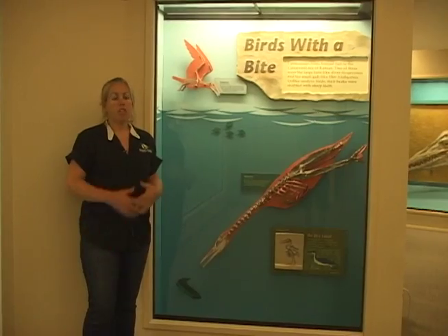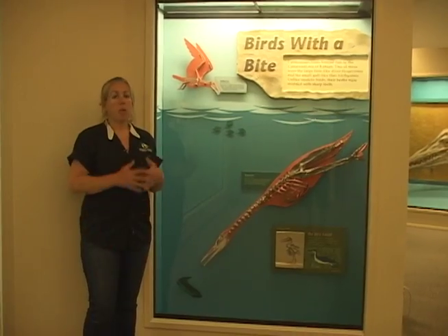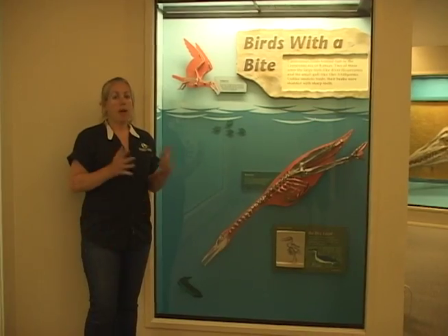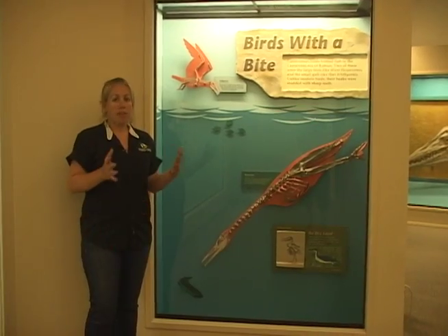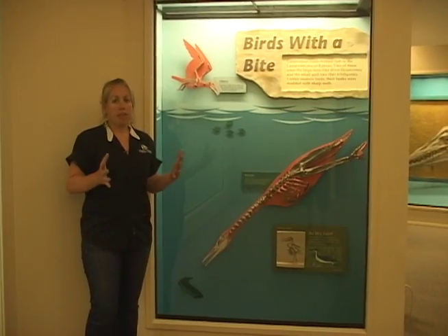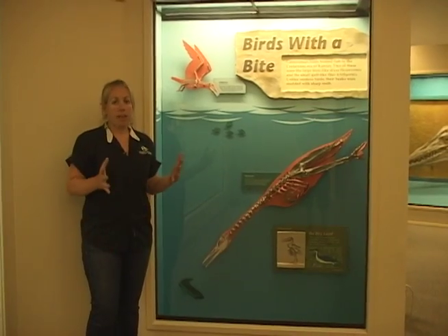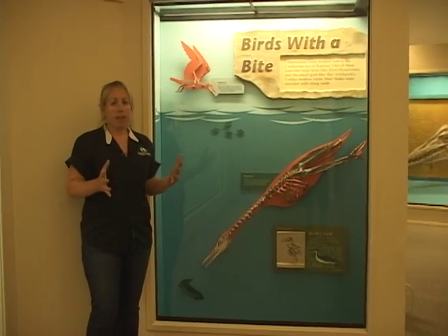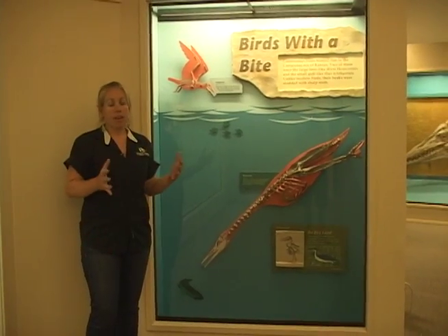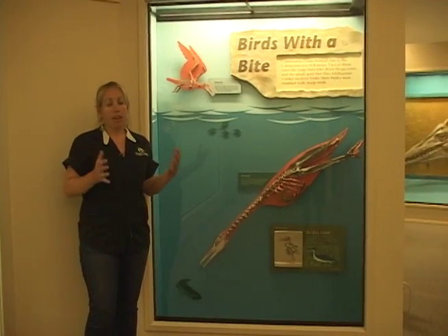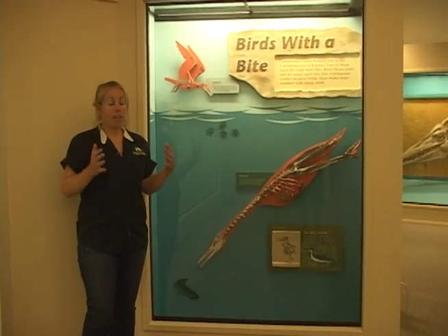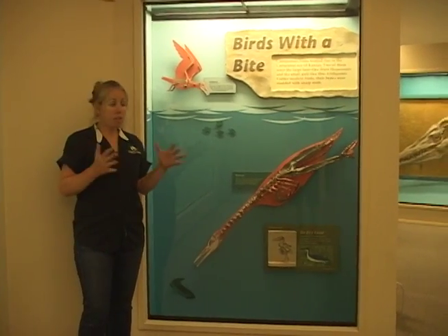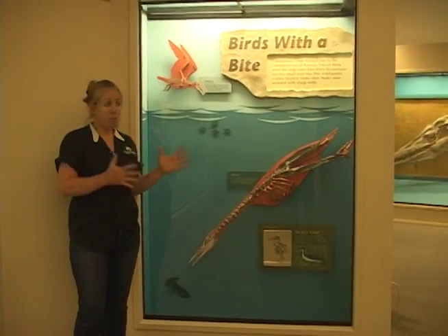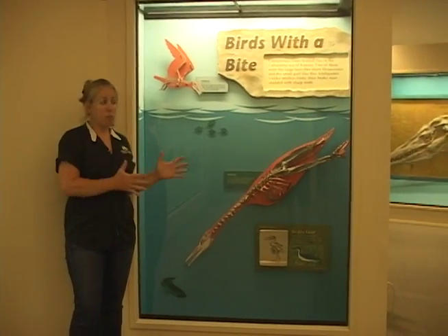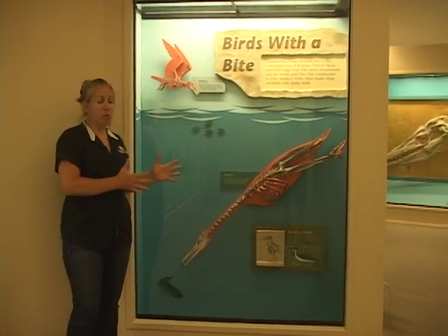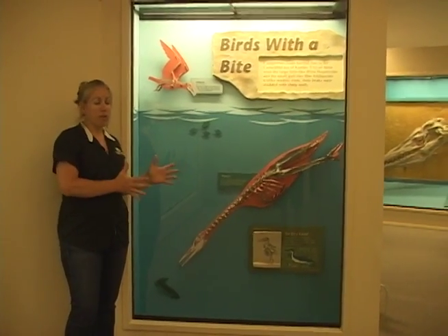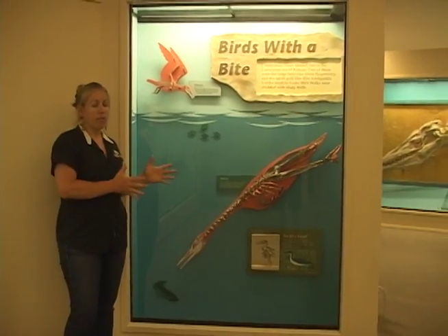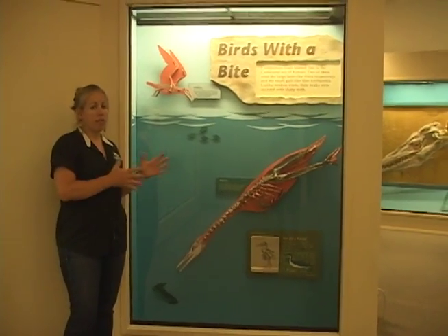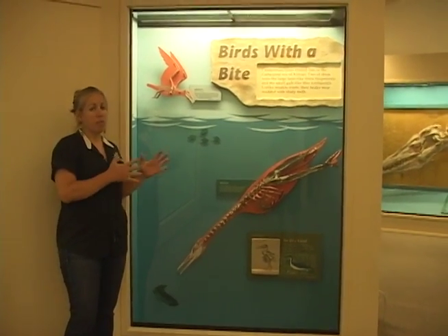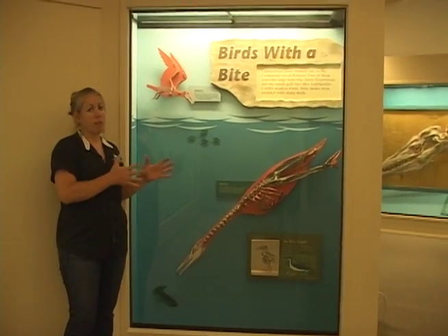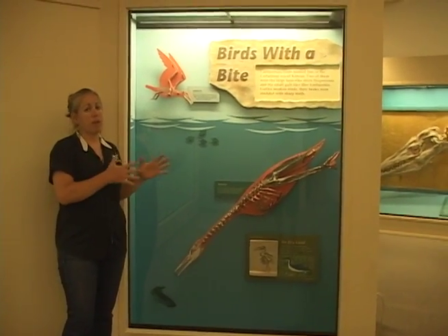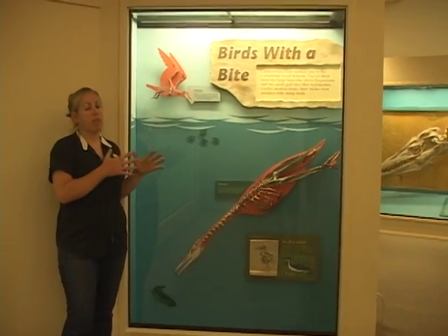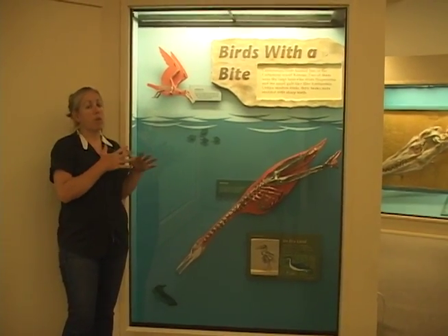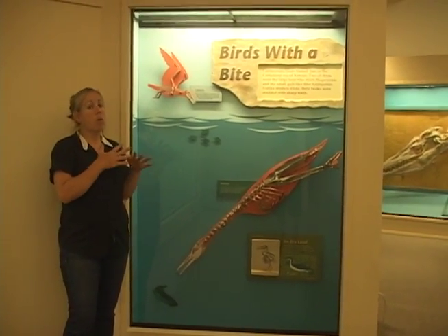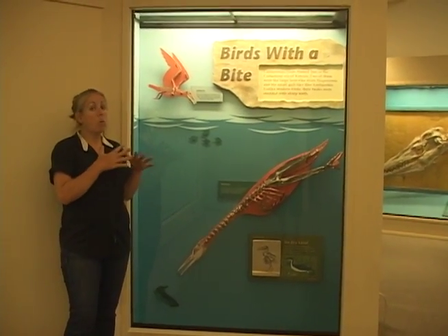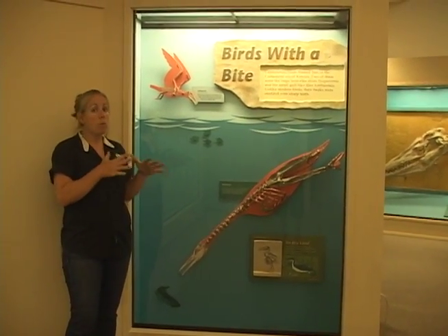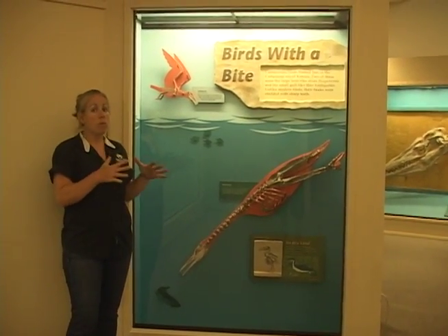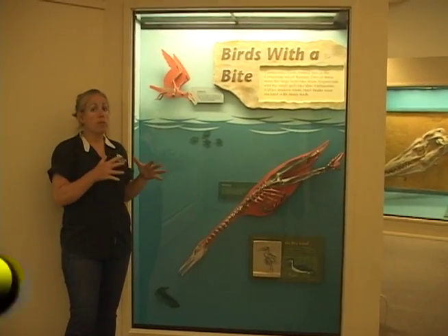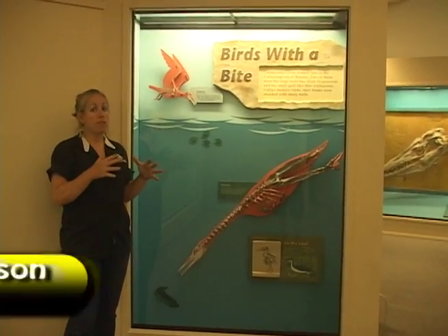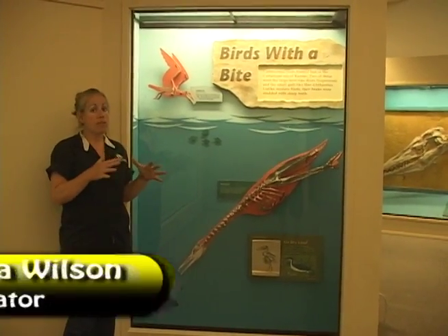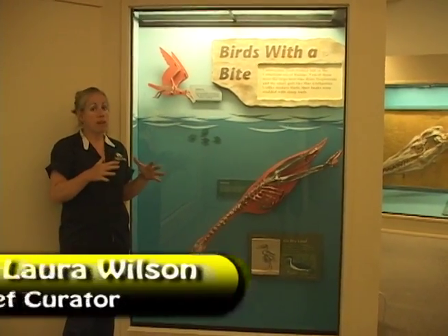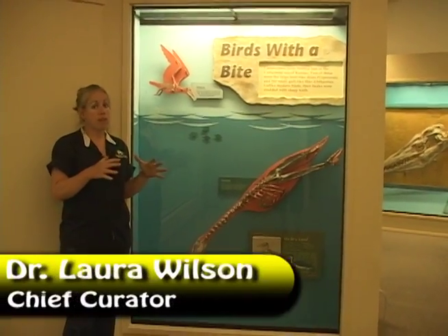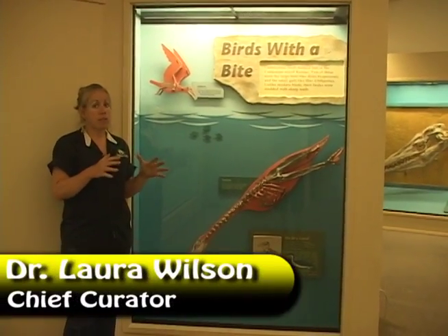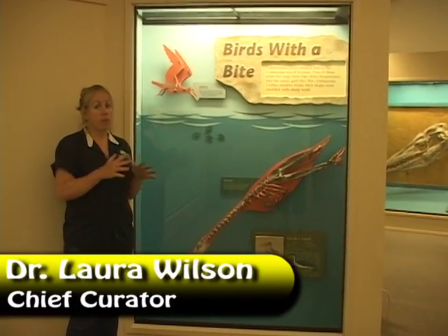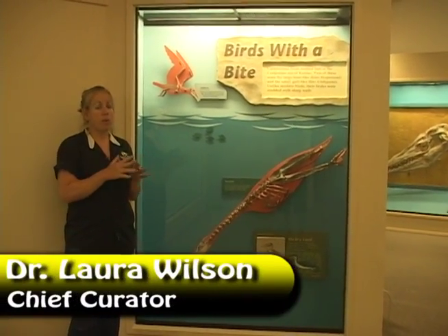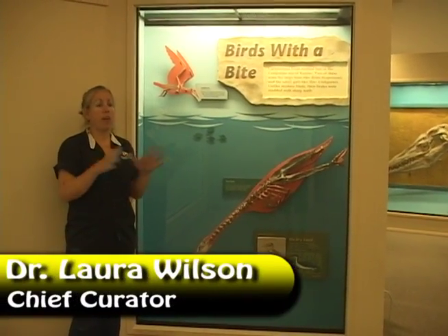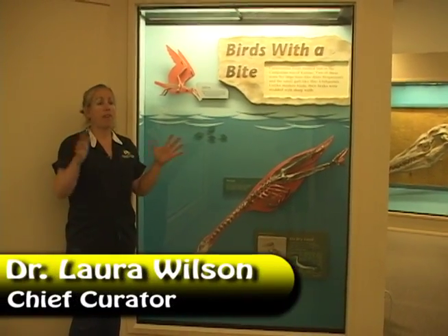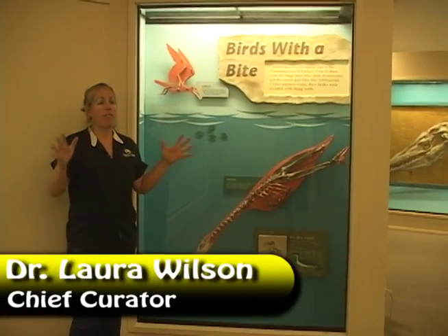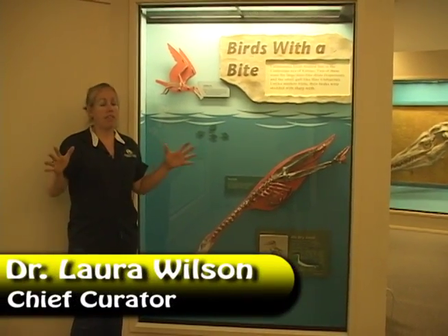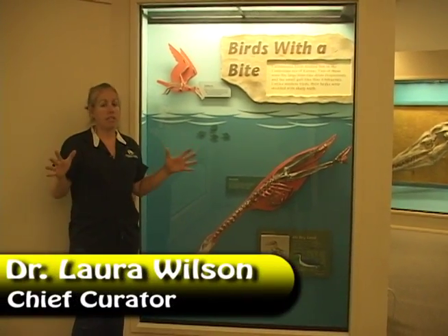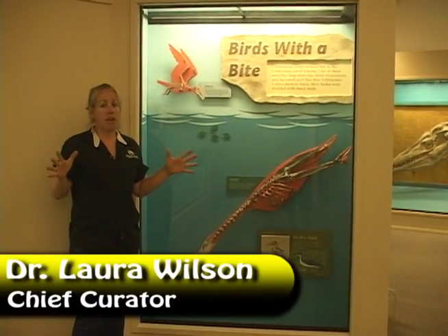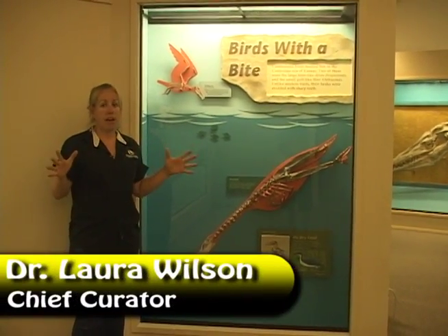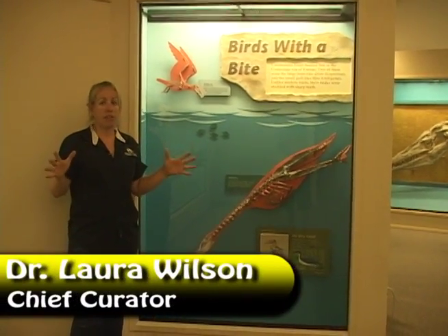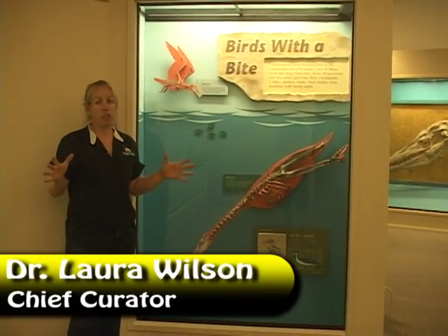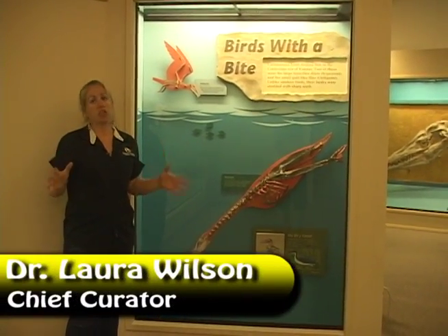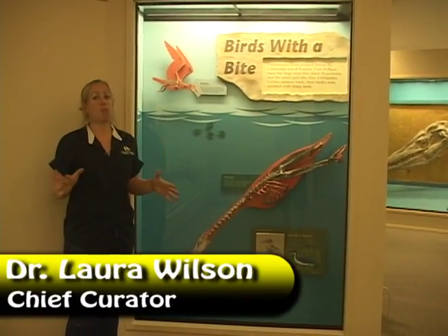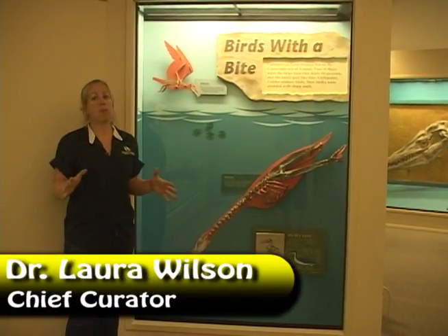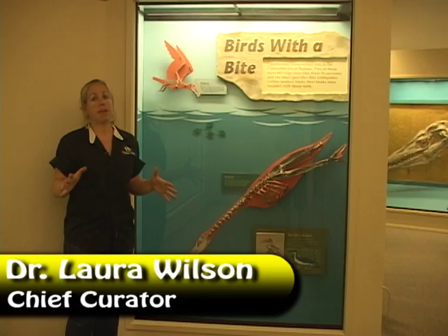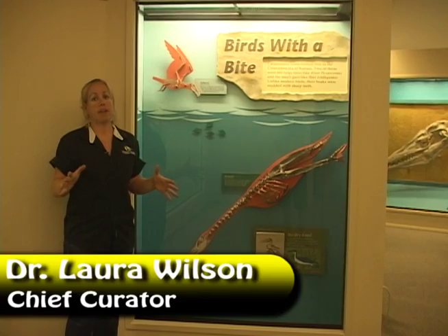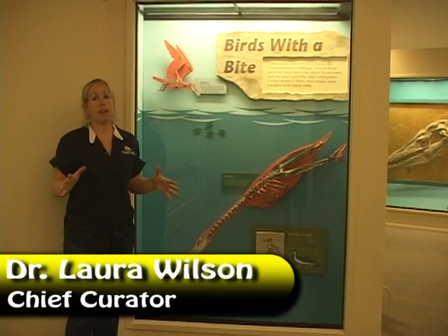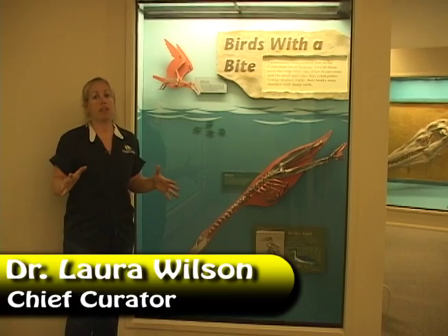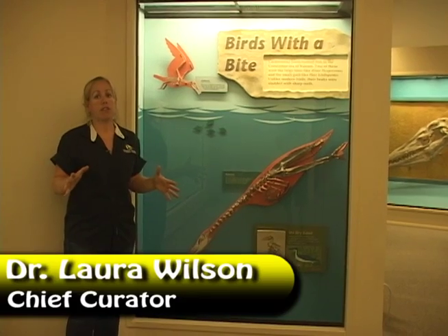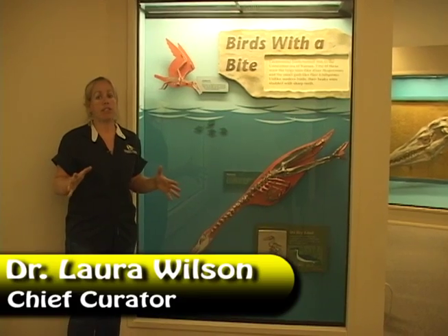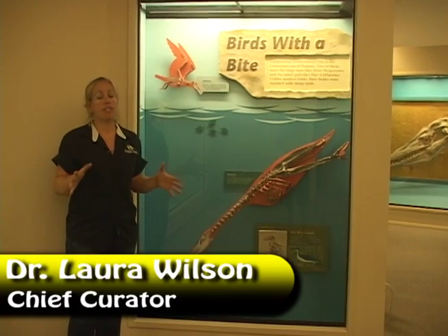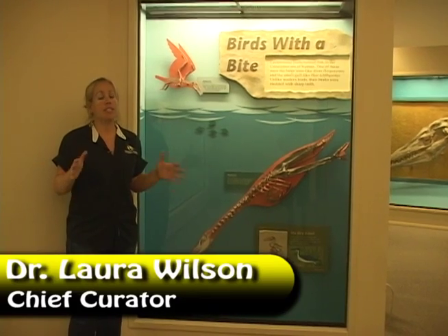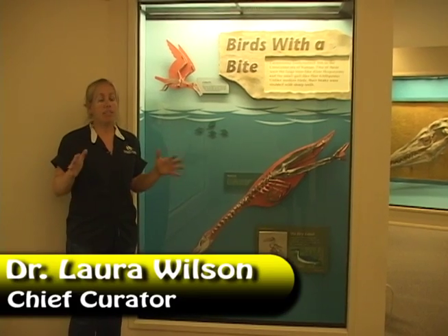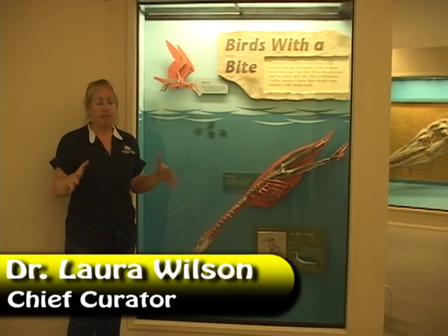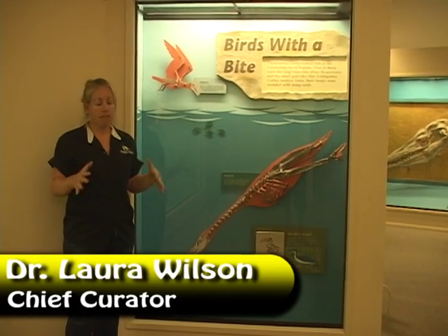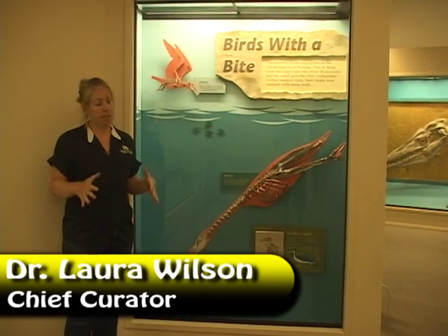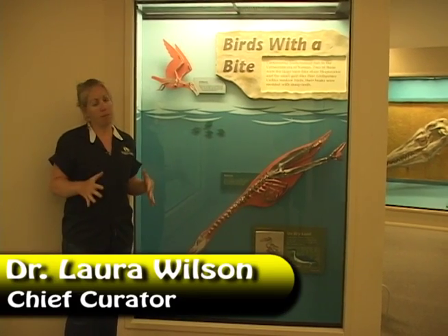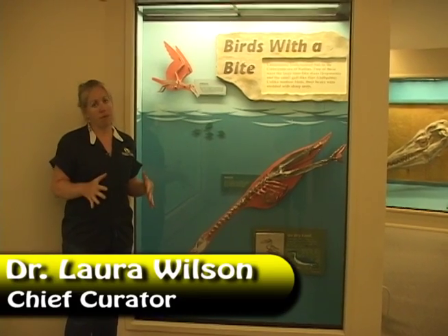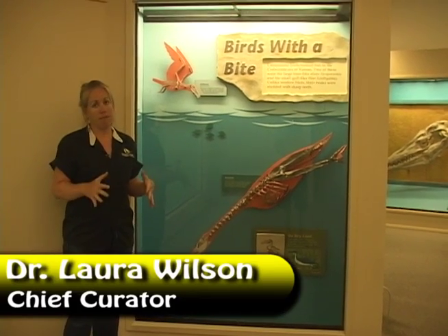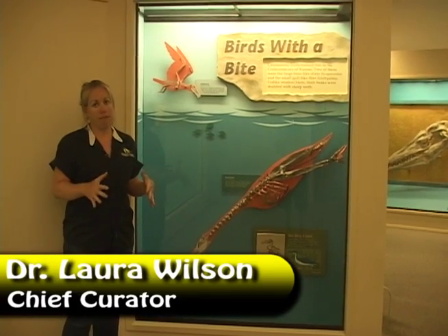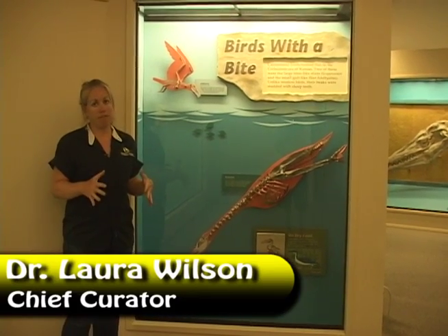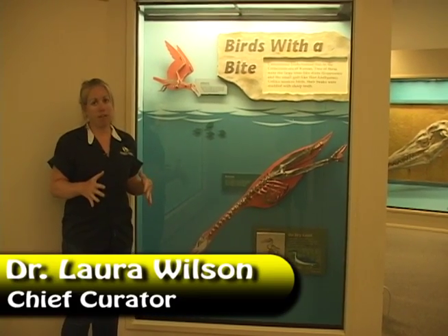Hesperornis is probably the coolest fossil that we have in the entire Chalkbed Galleries. It's definitely my favorite.